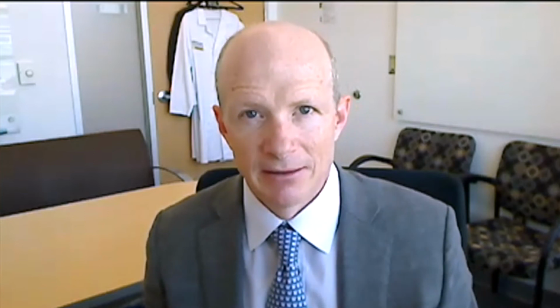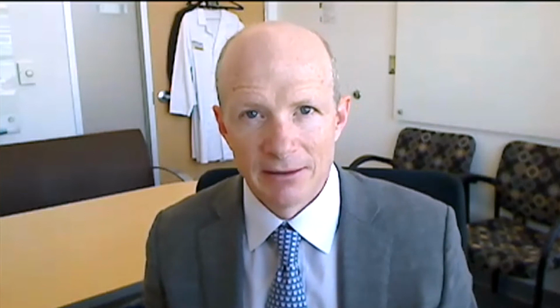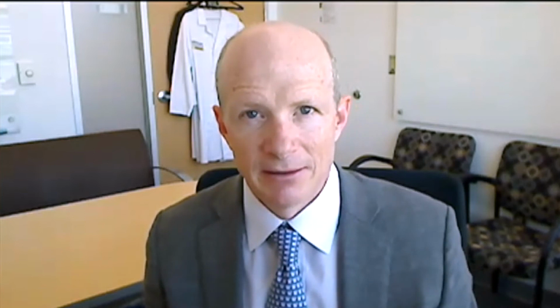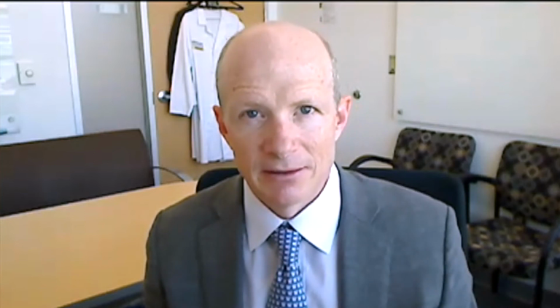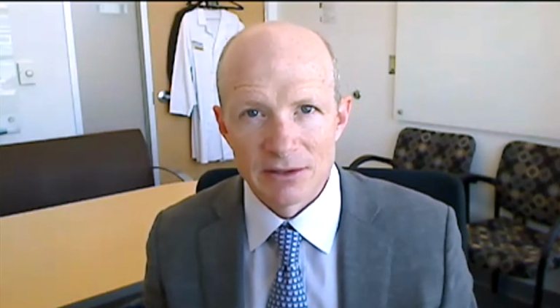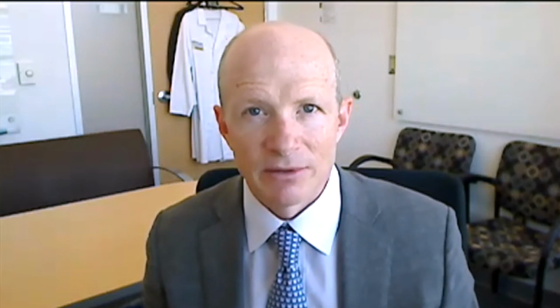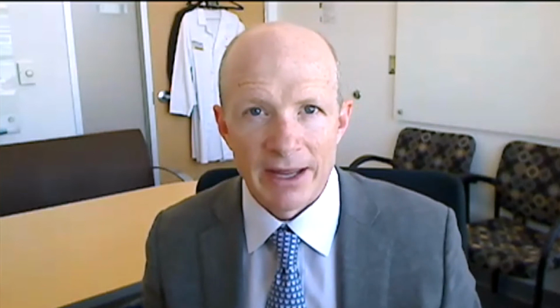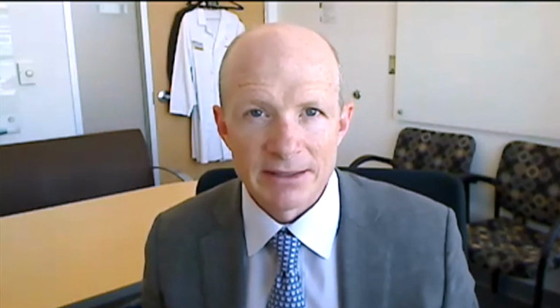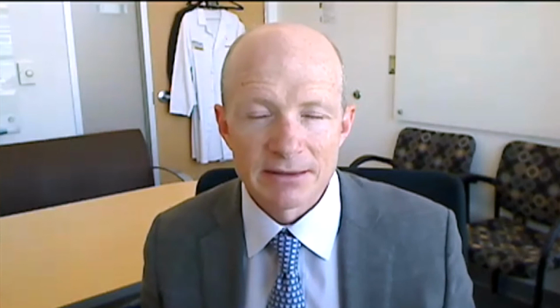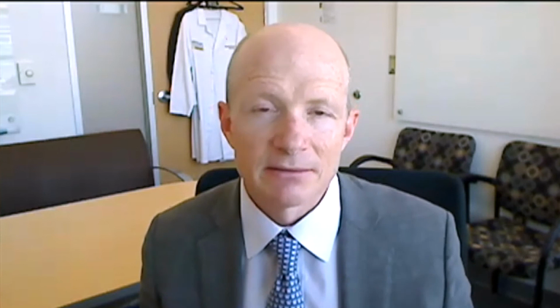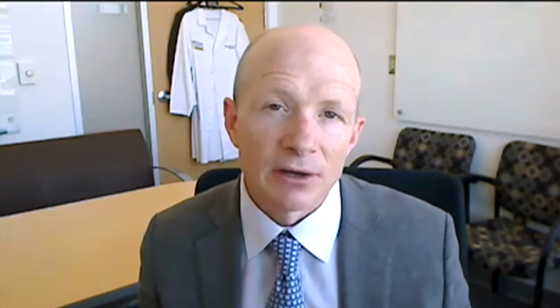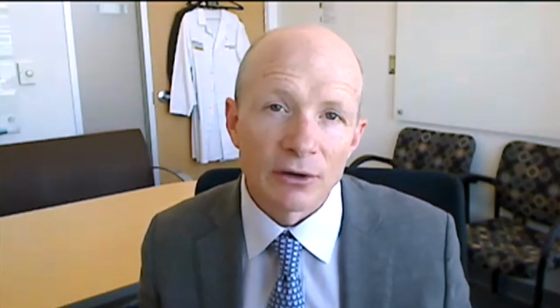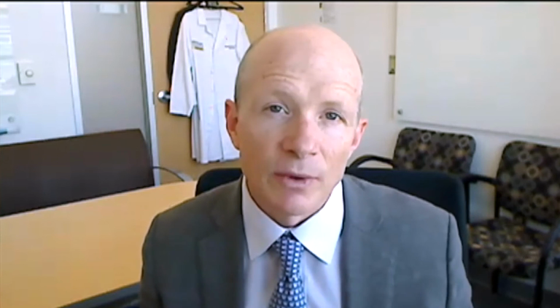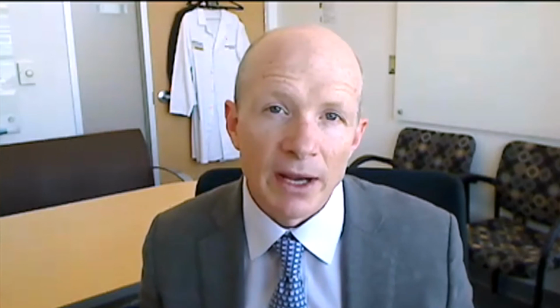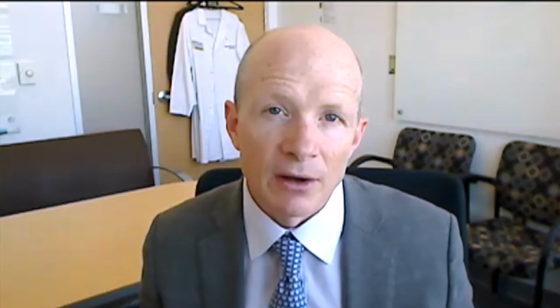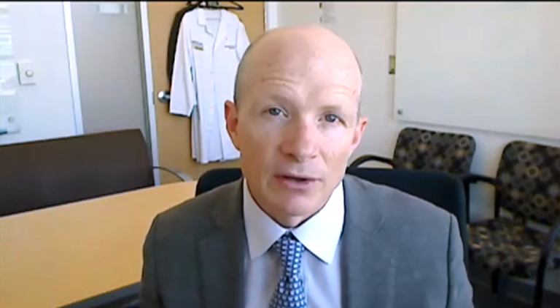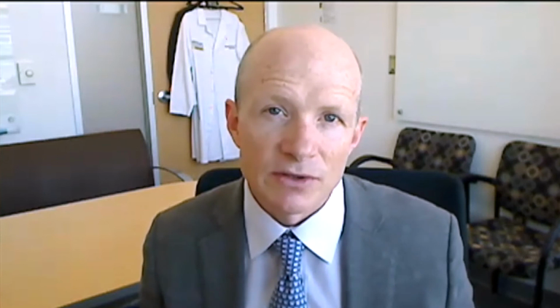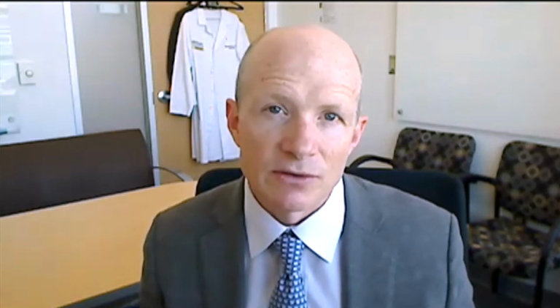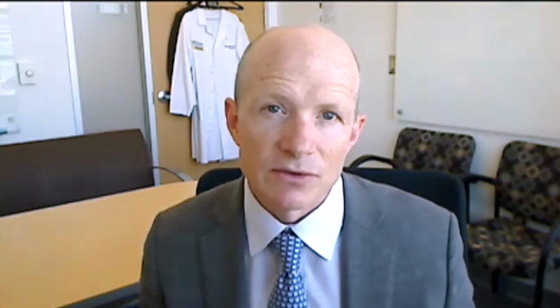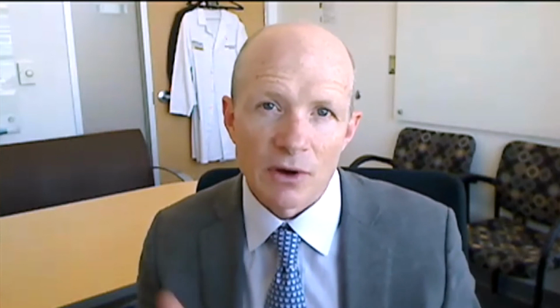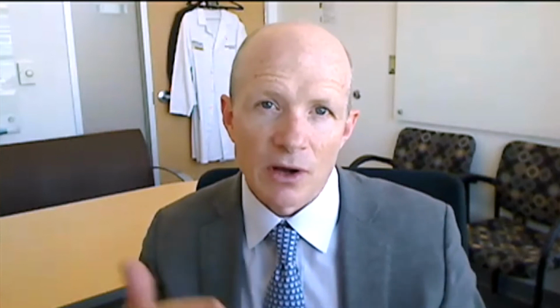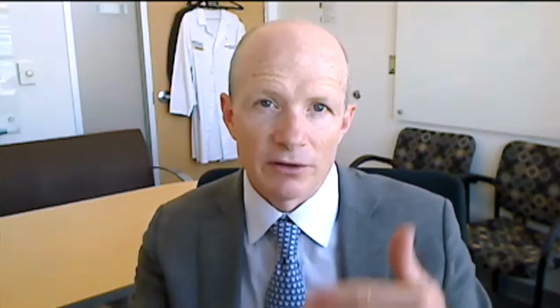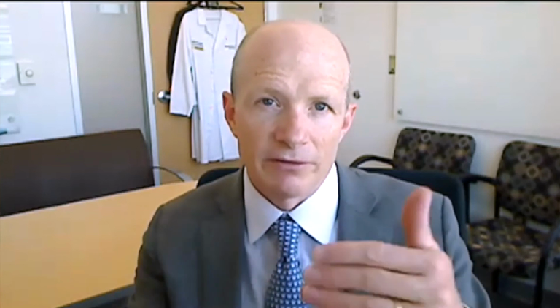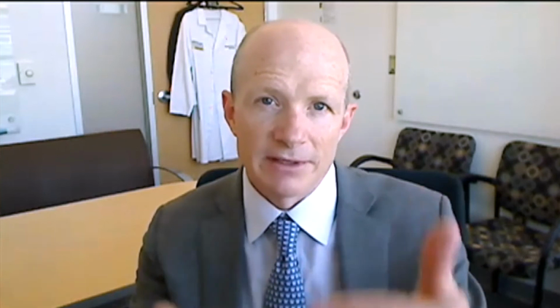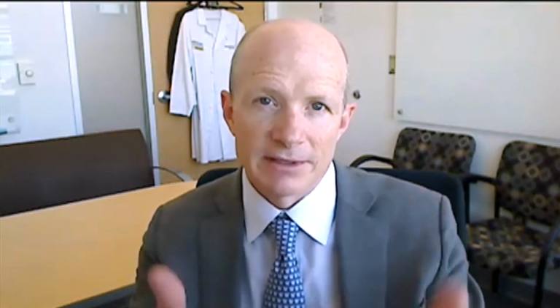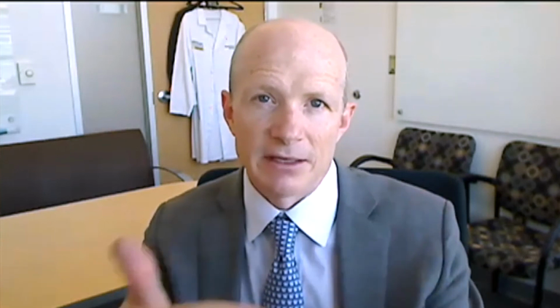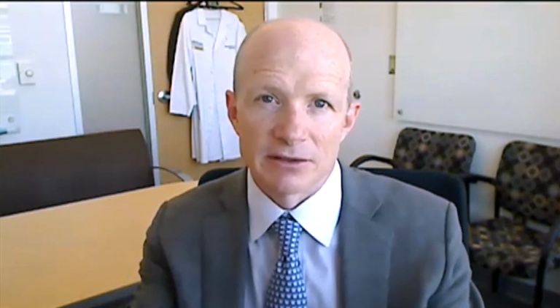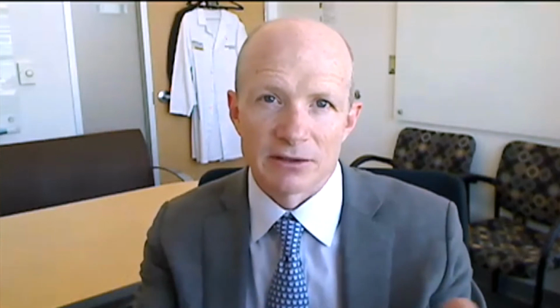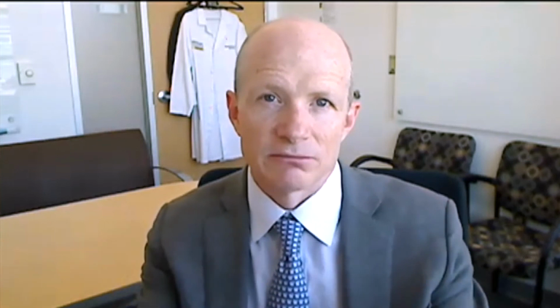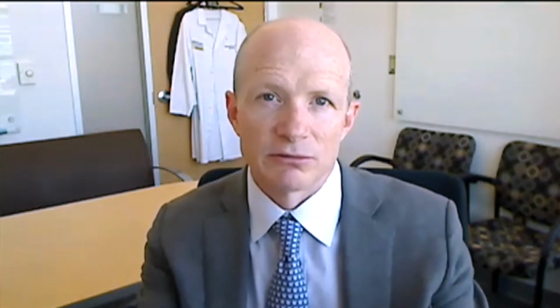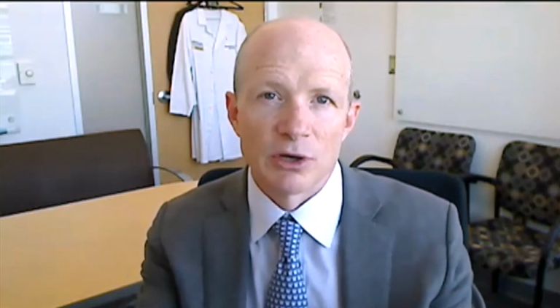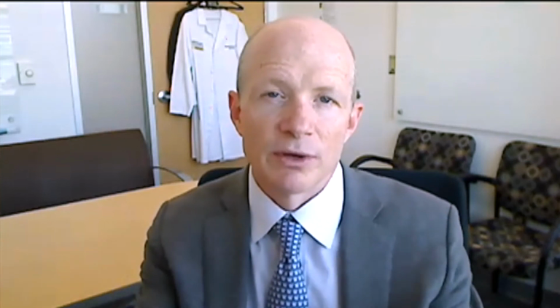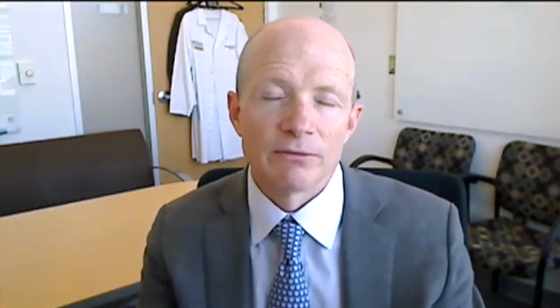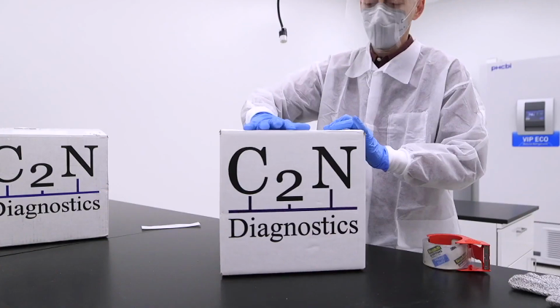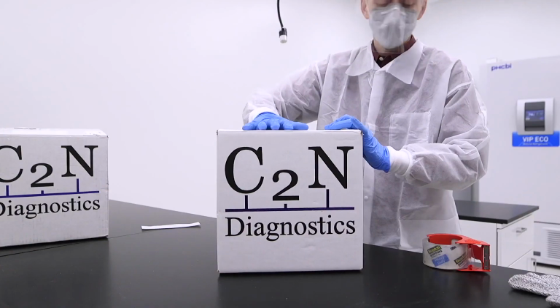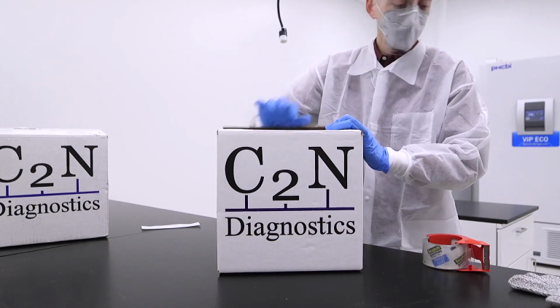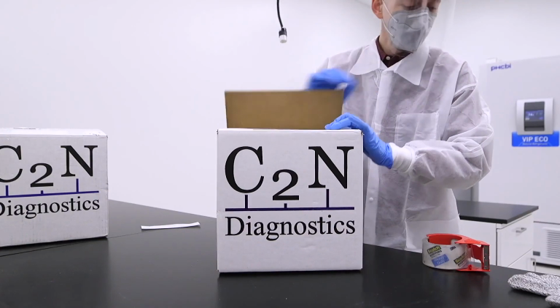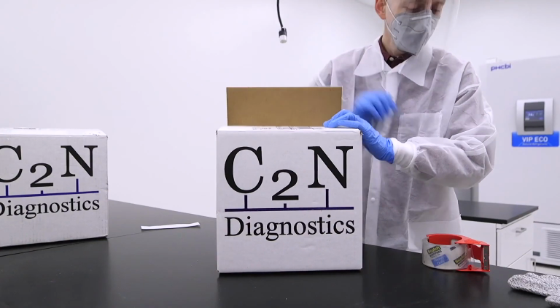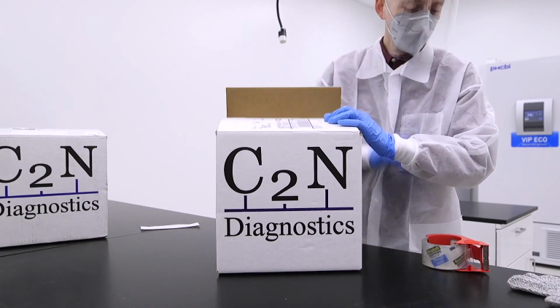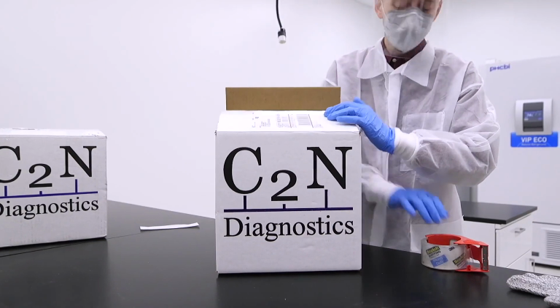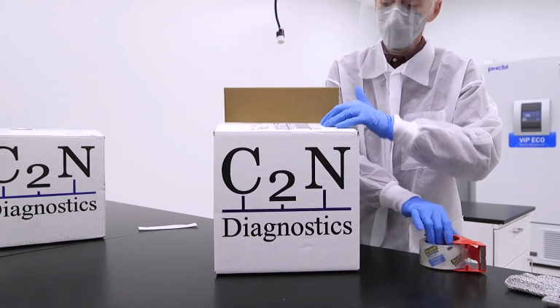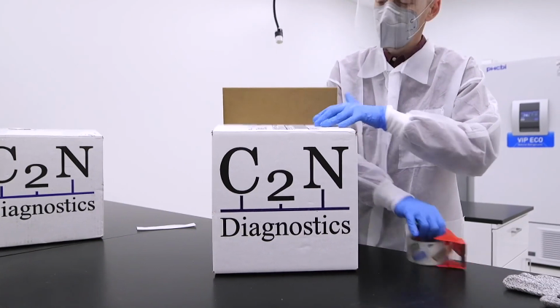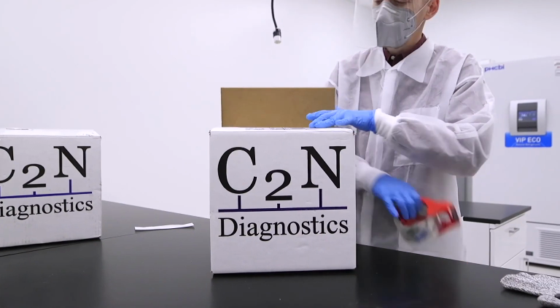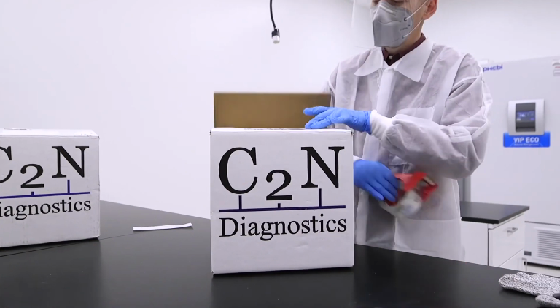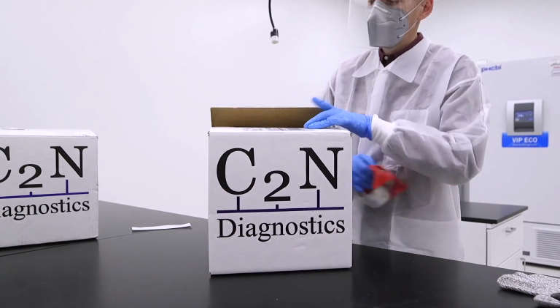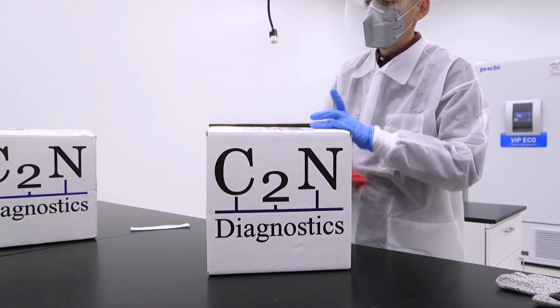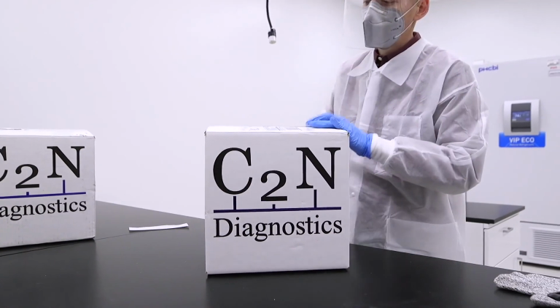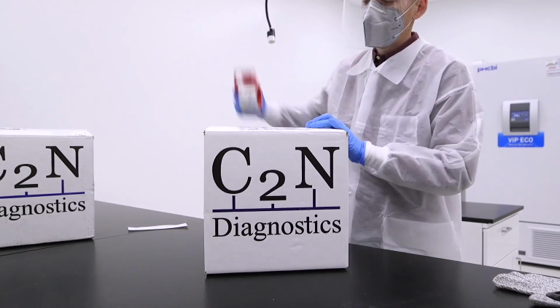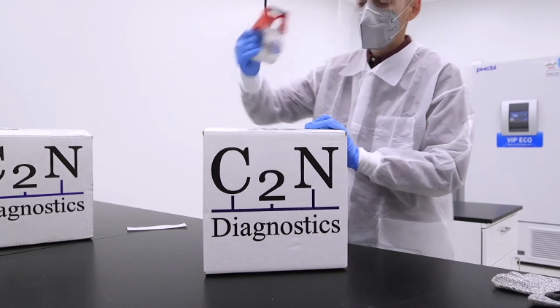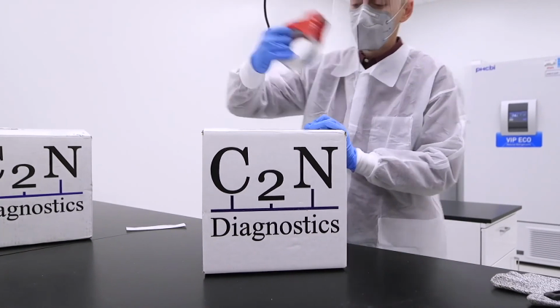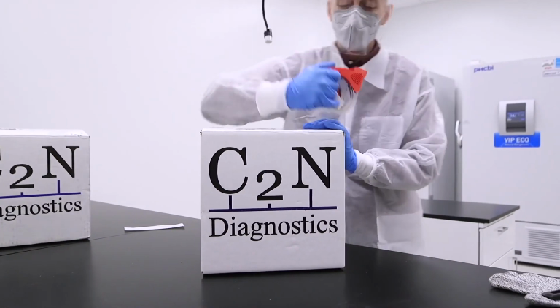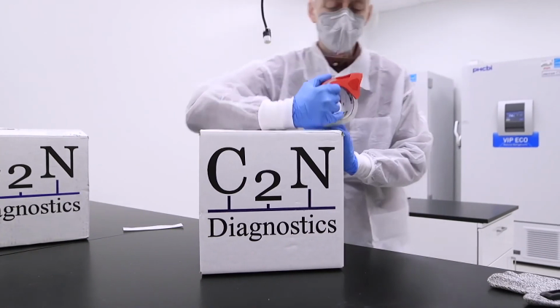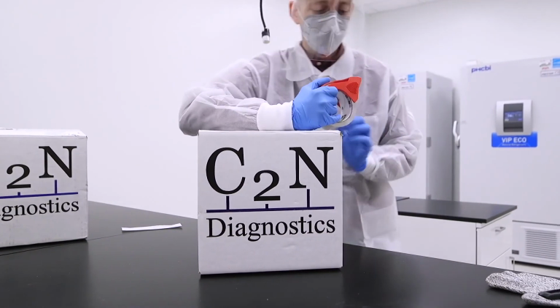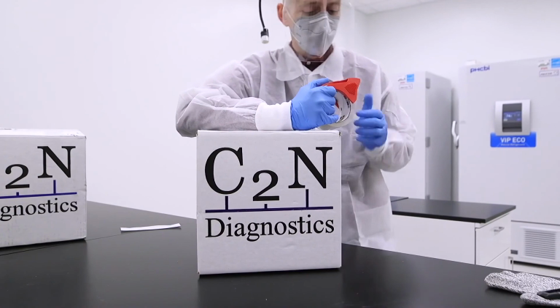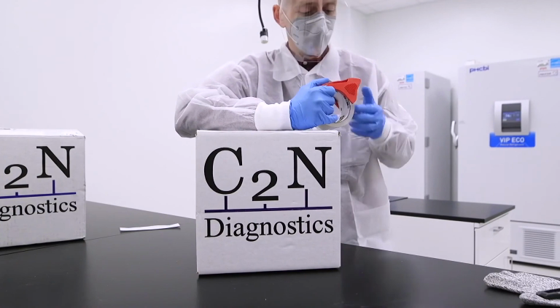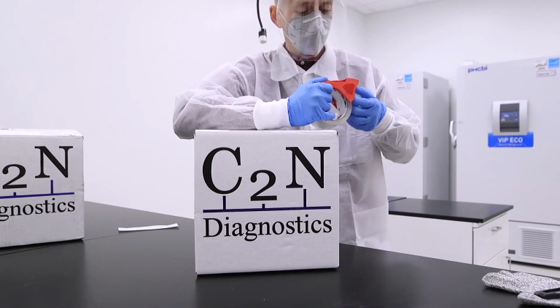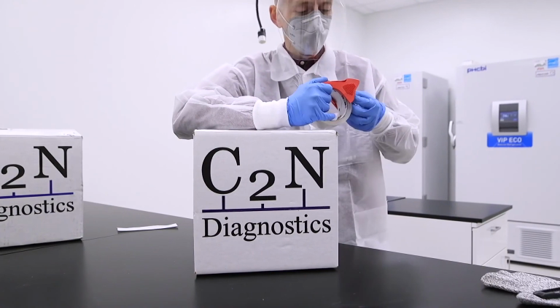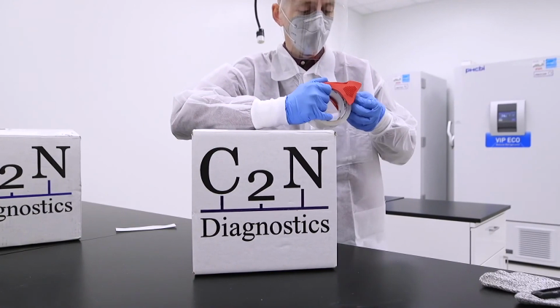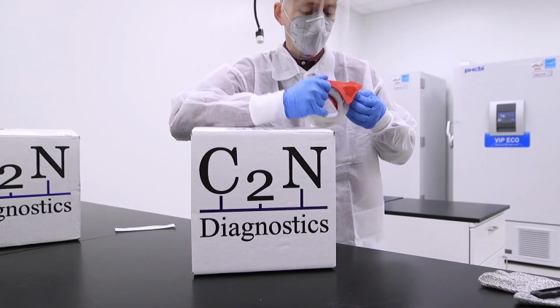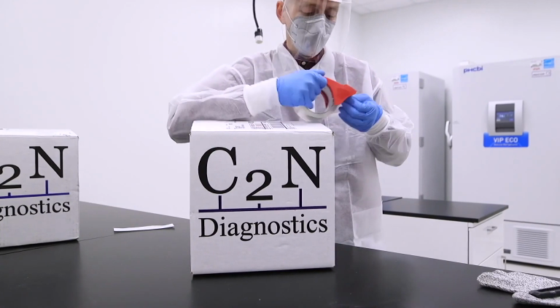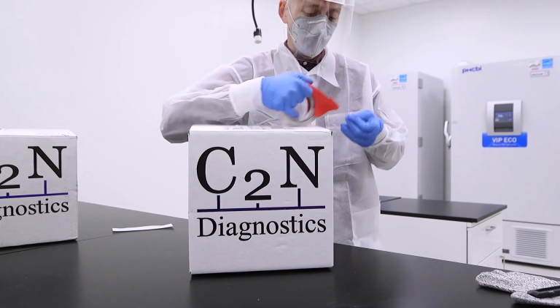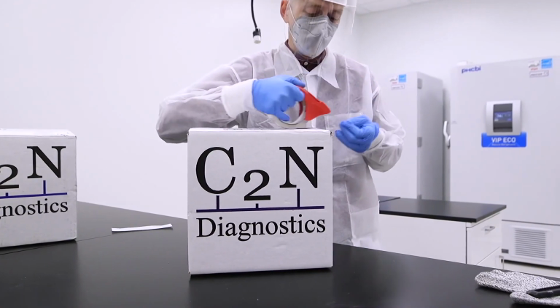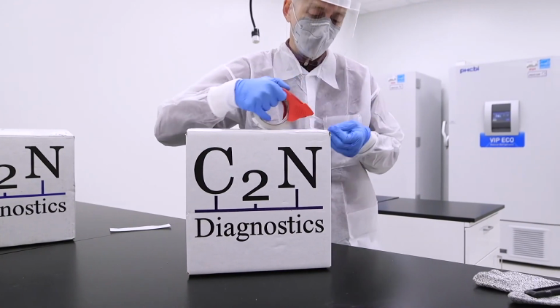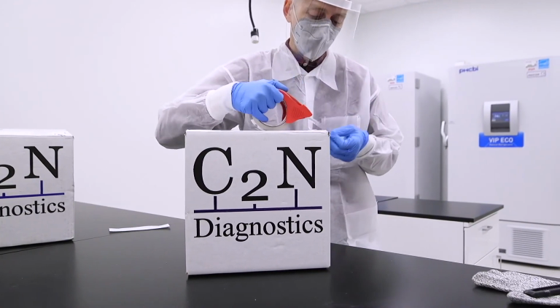That FDA review is underway. All of these things are going forward in parallel to try to make the test more available to people.